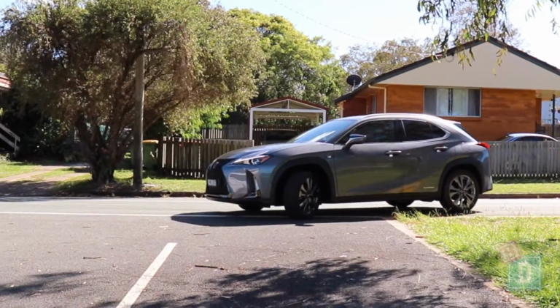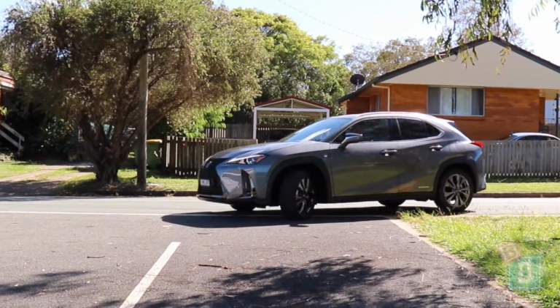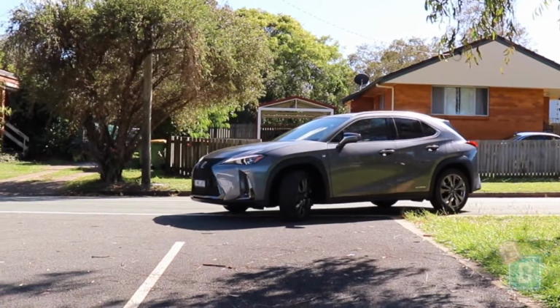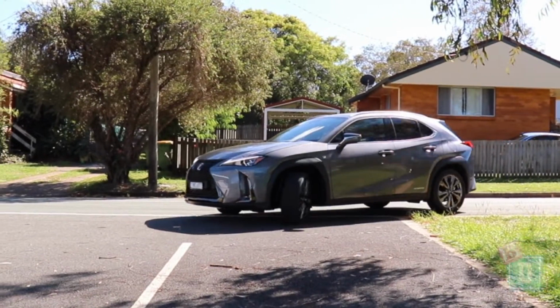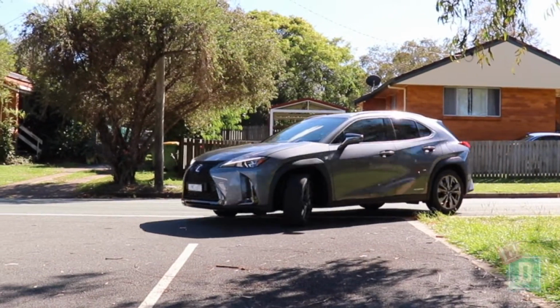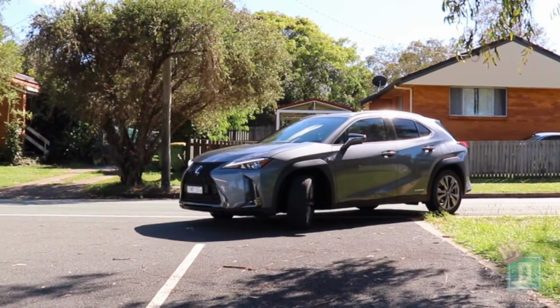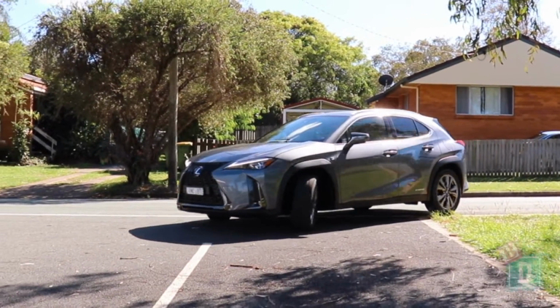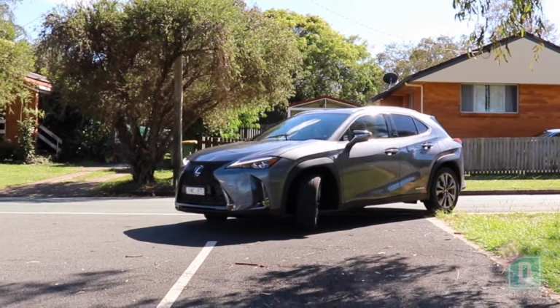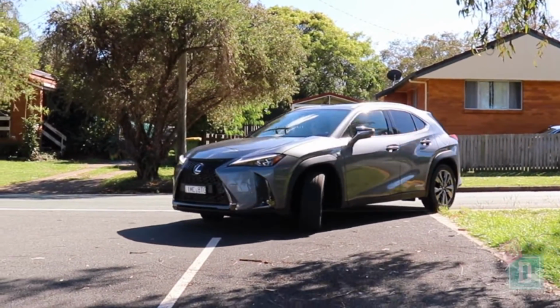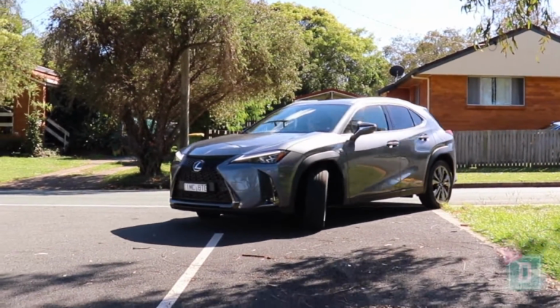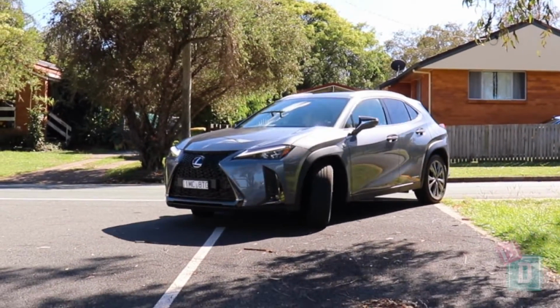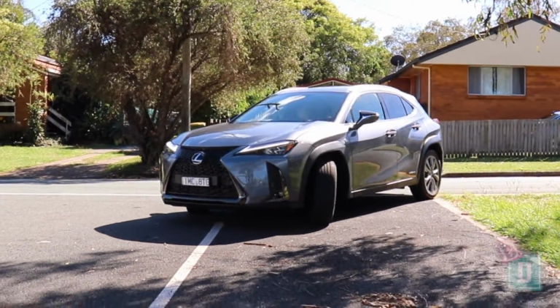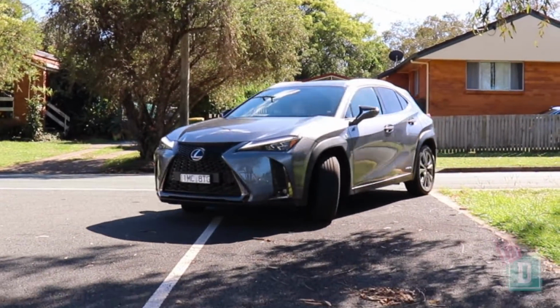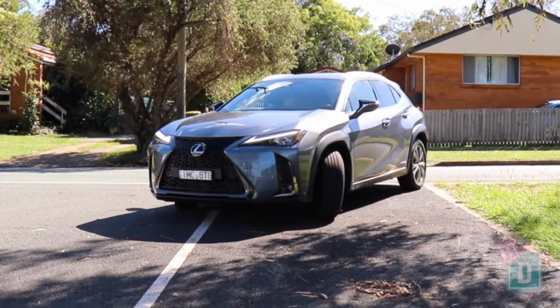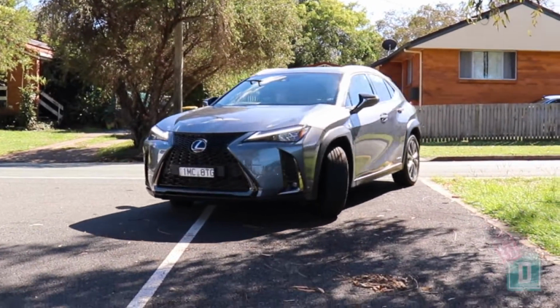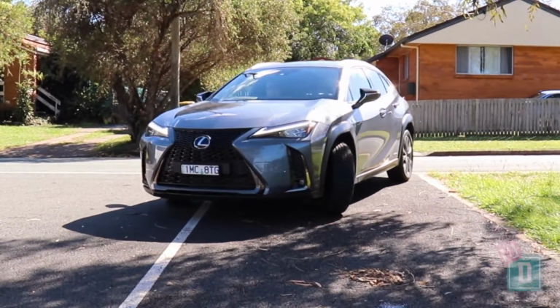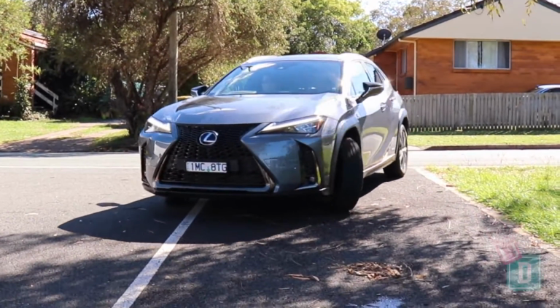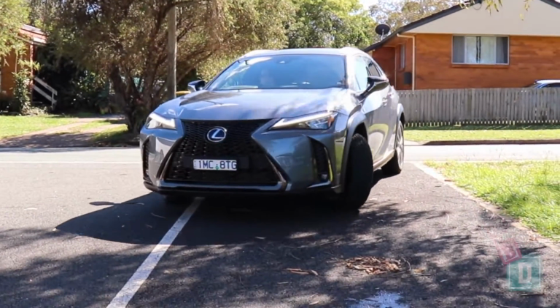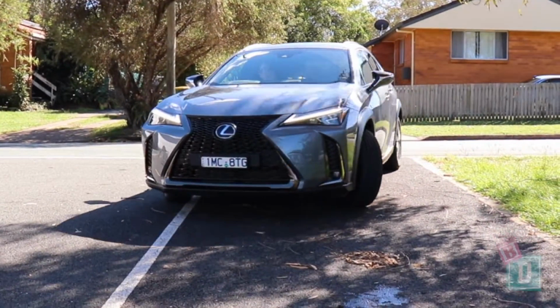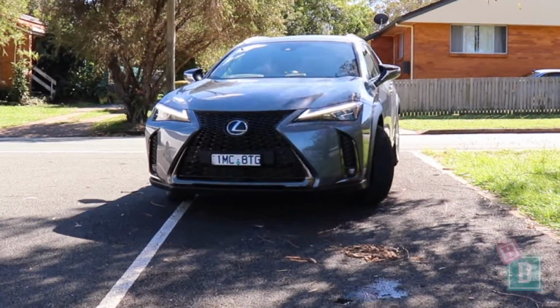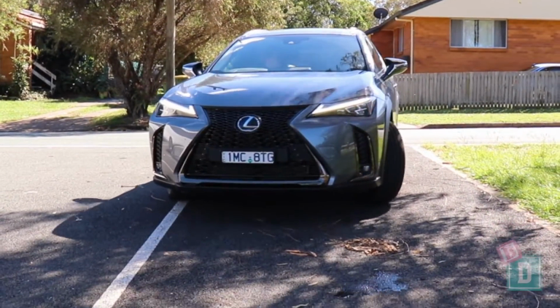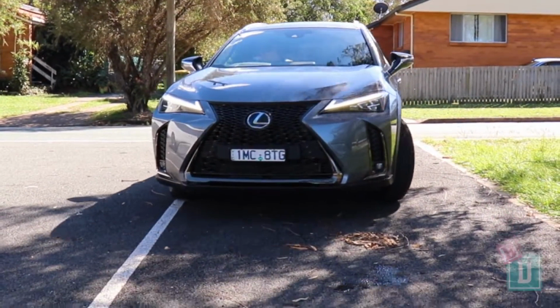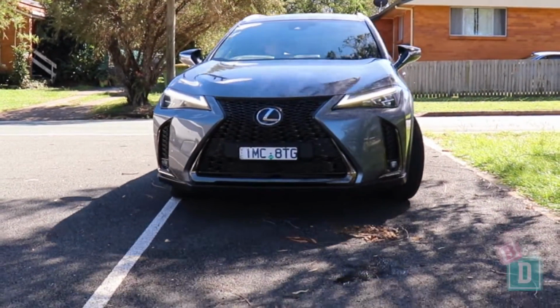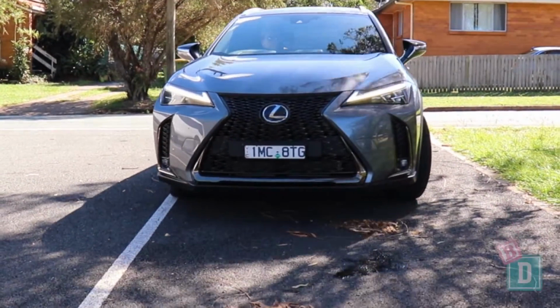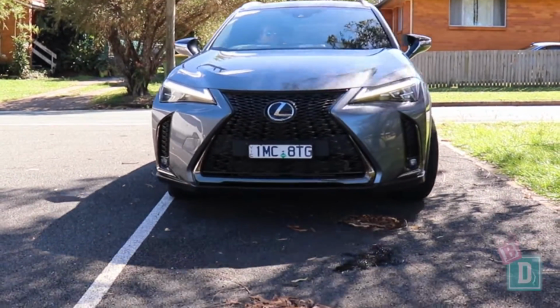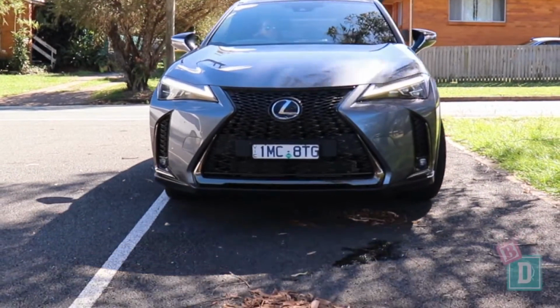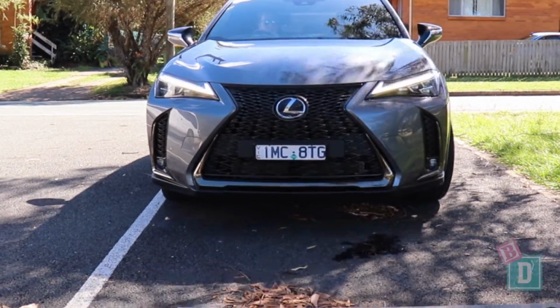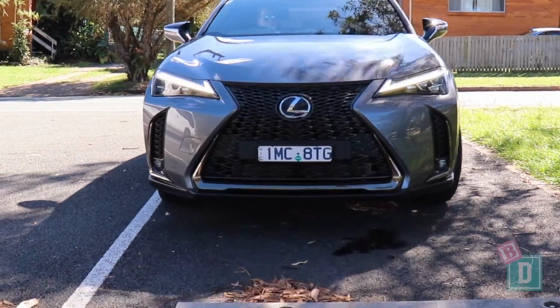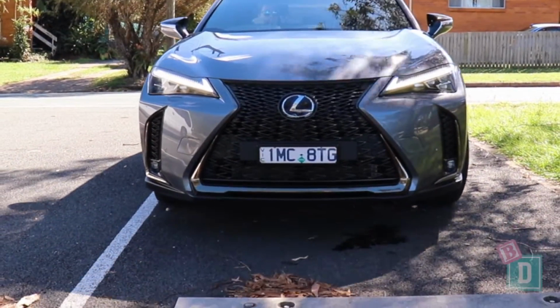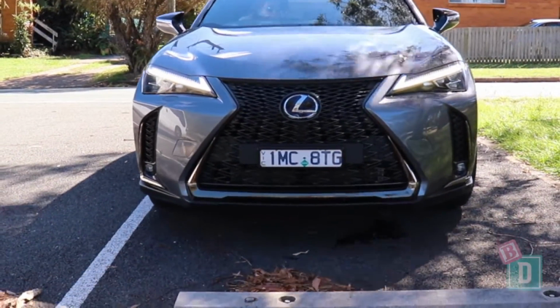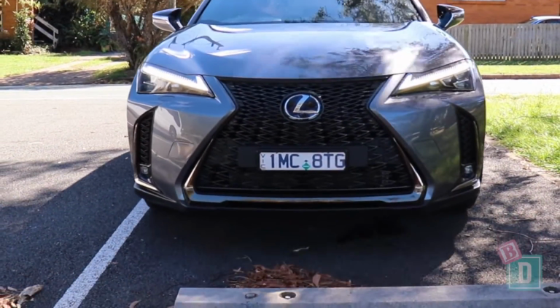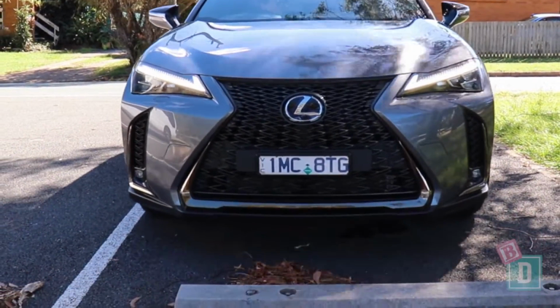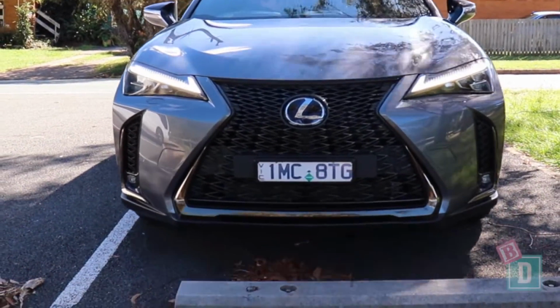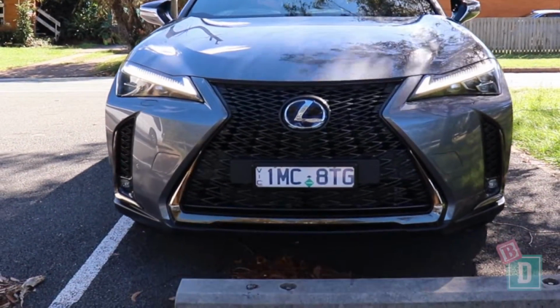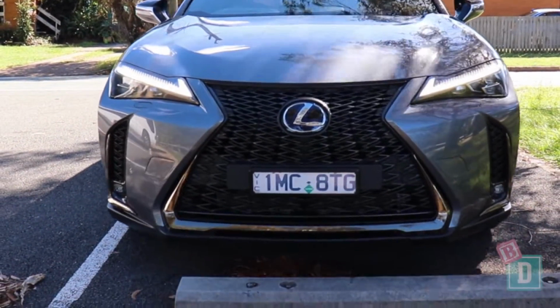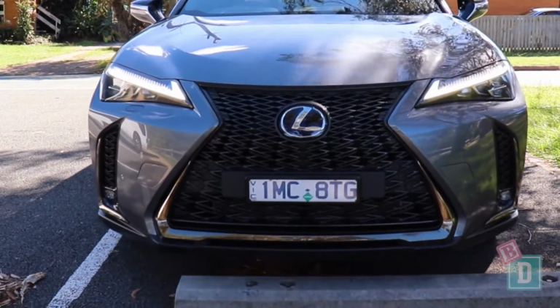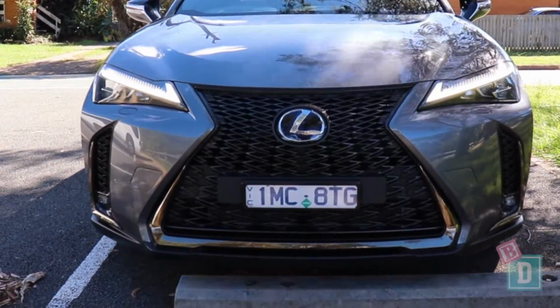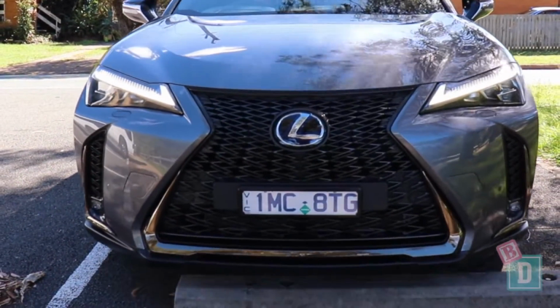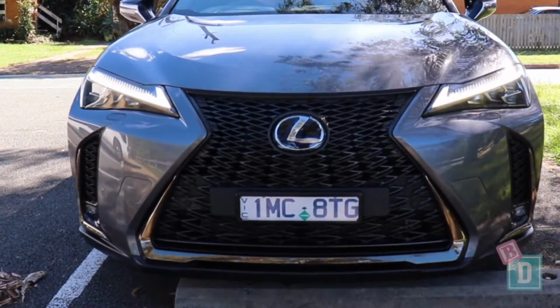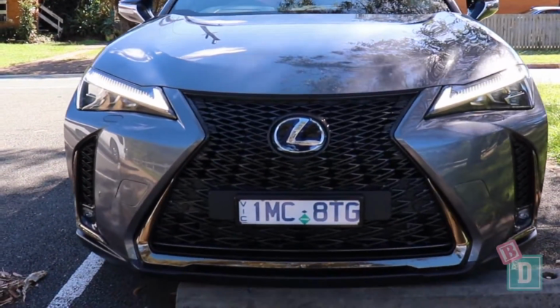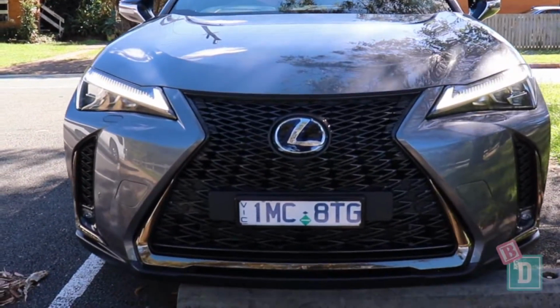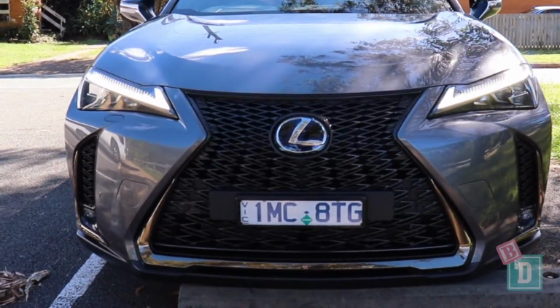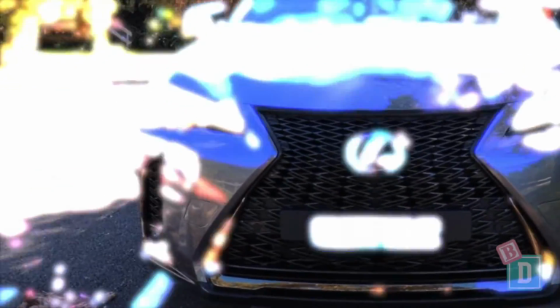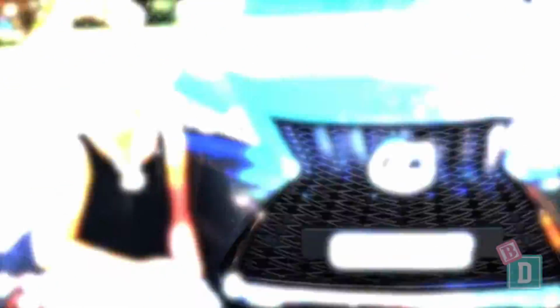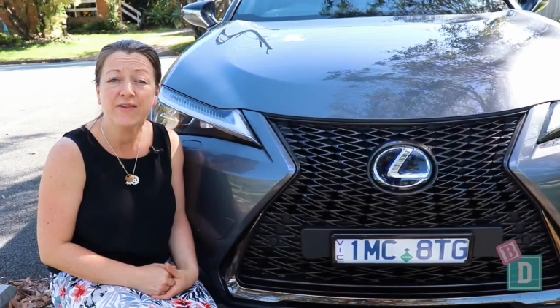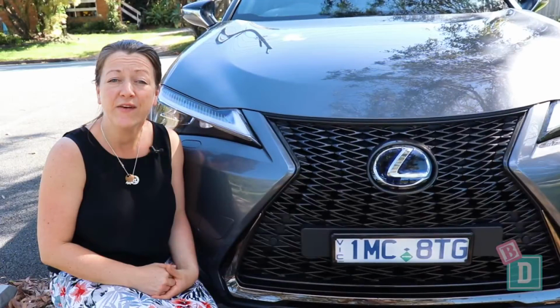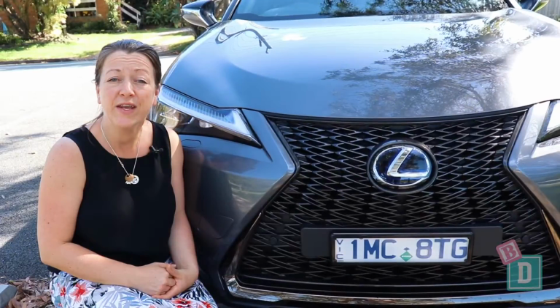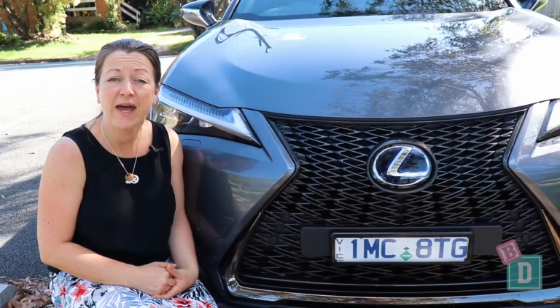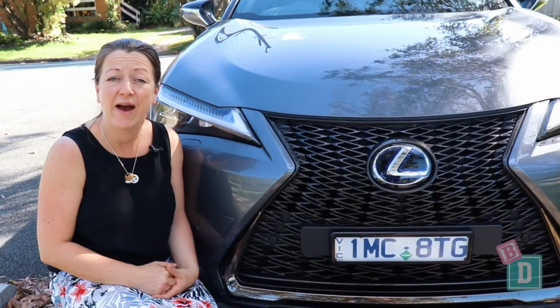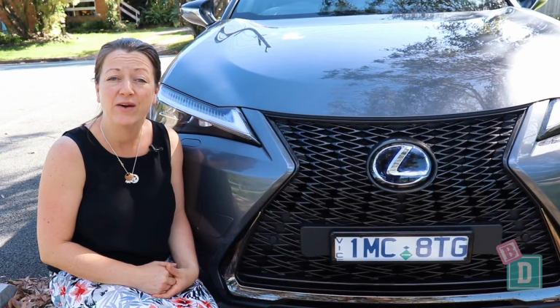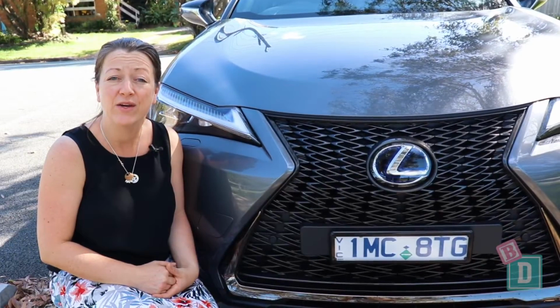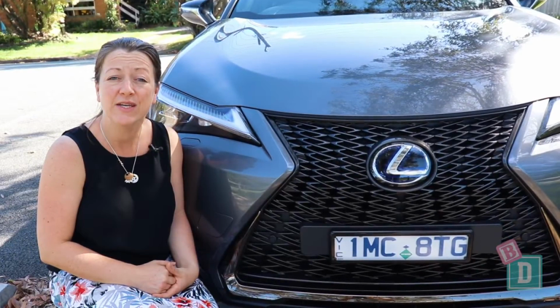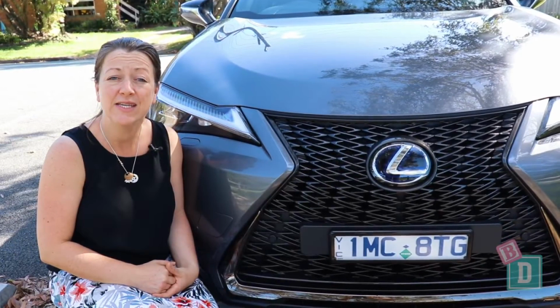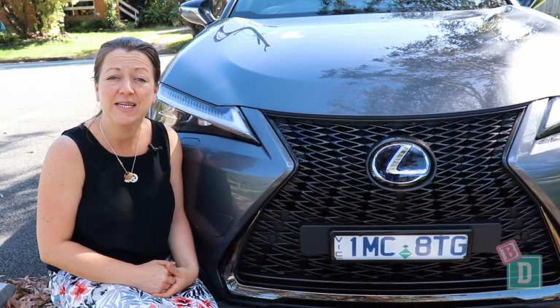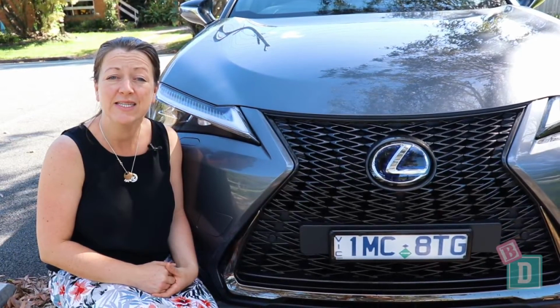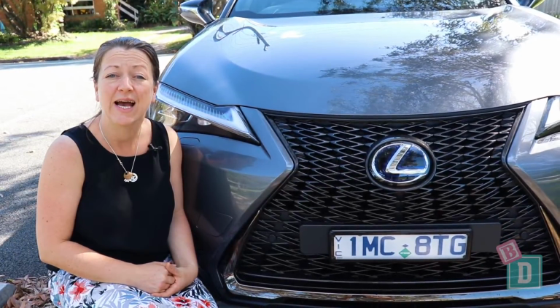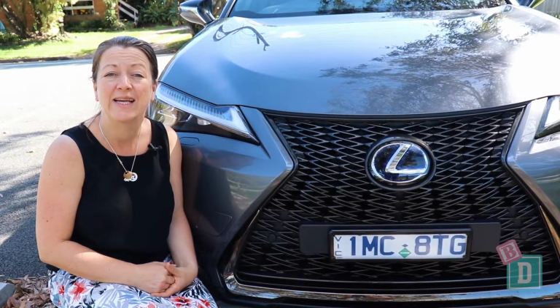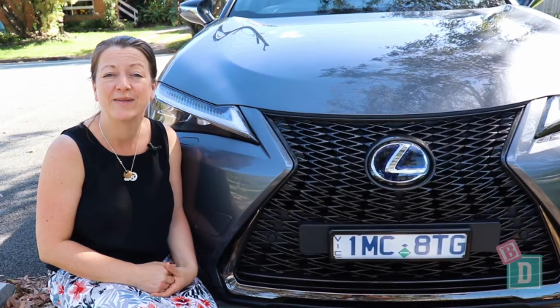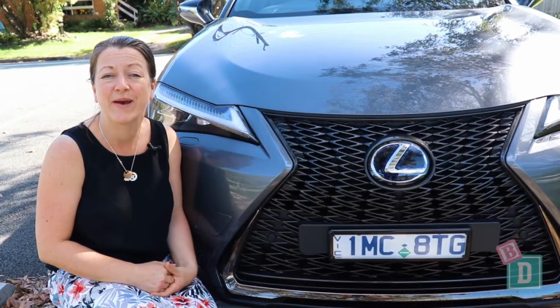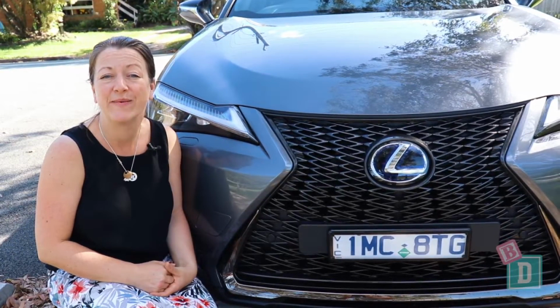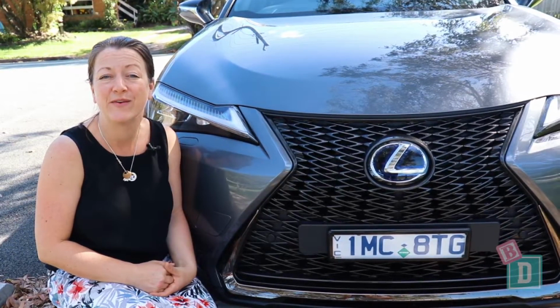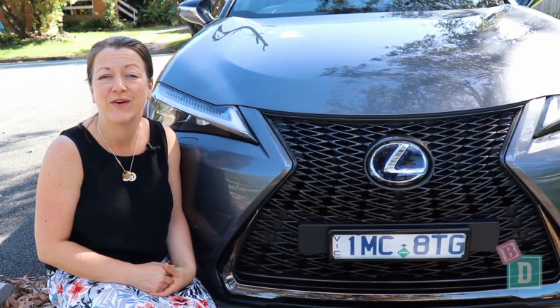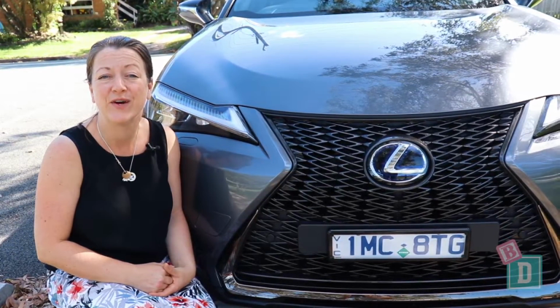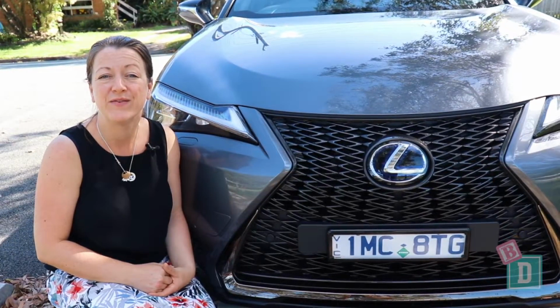This week I'm having a look at the Lexus UX 250h. It's a hybrid. Let's find out how good it is as a baby drive.